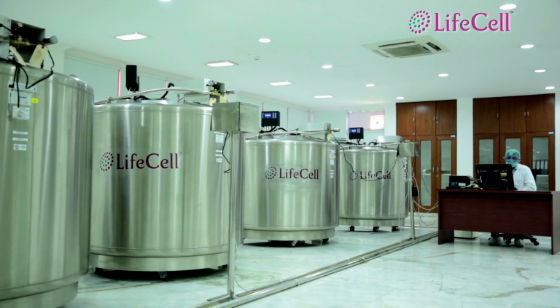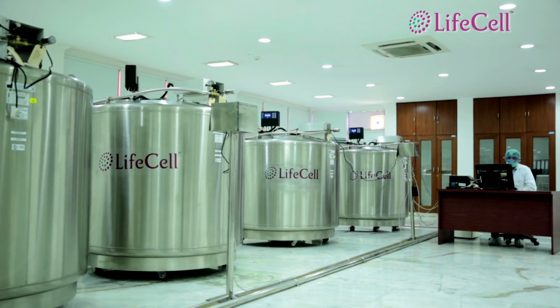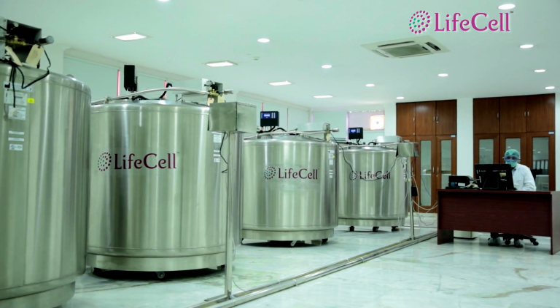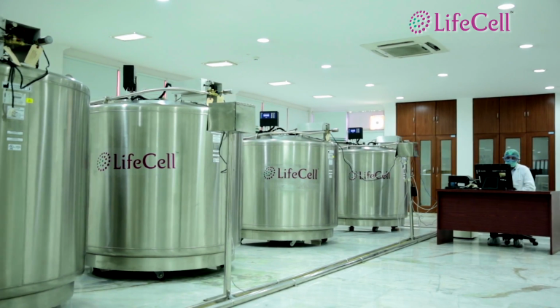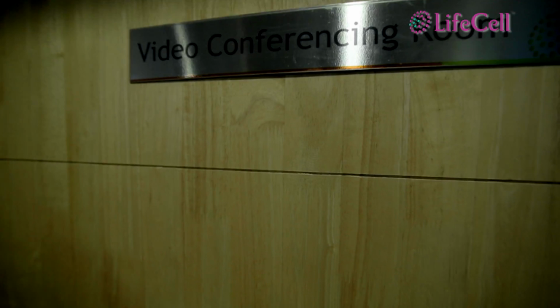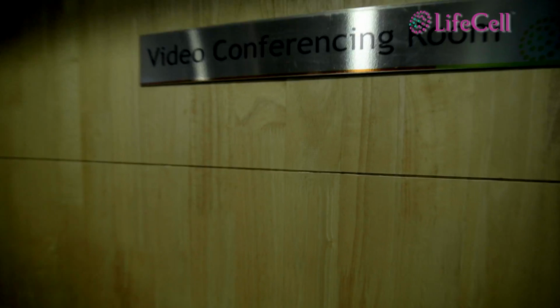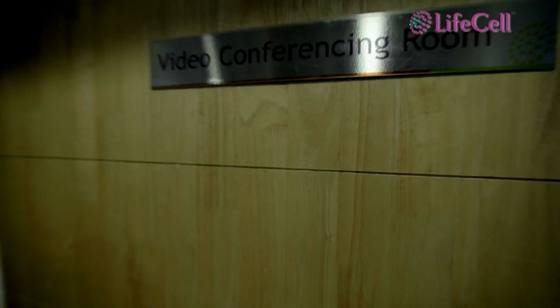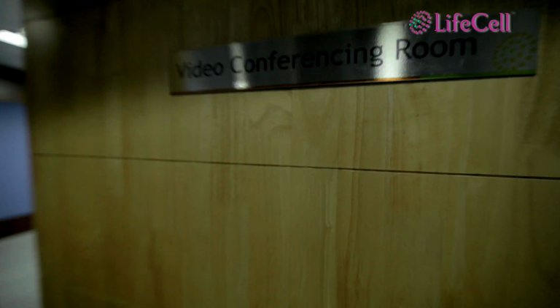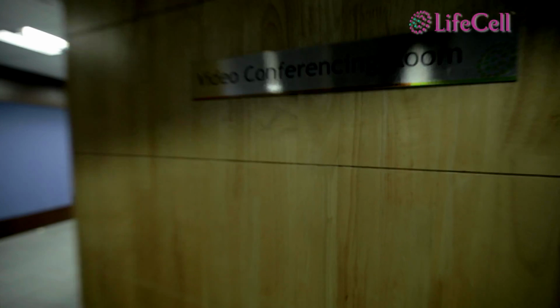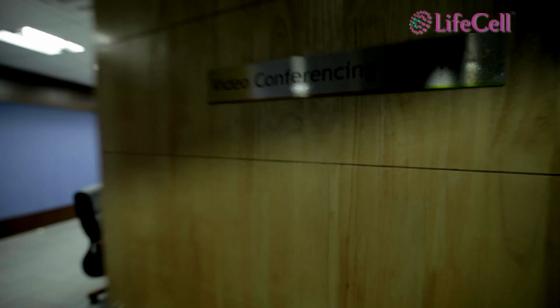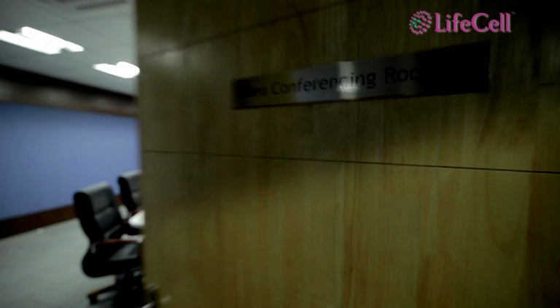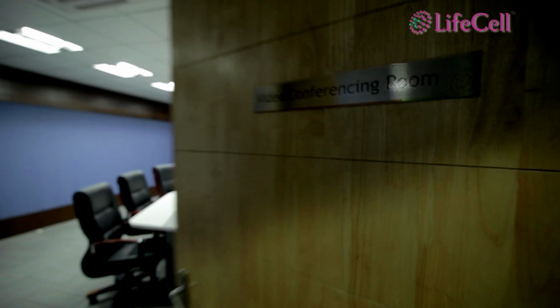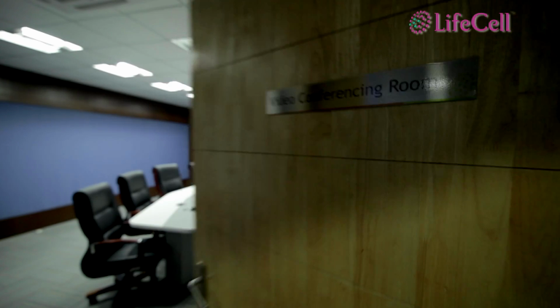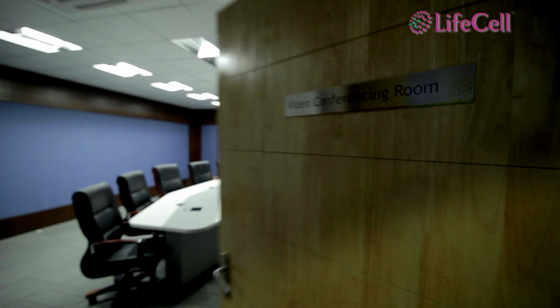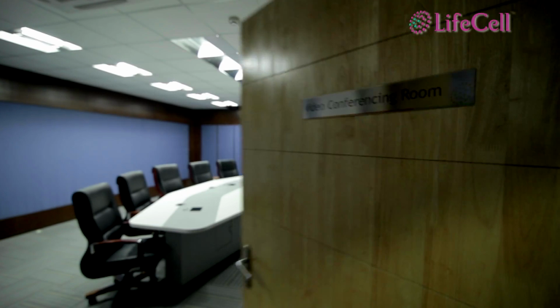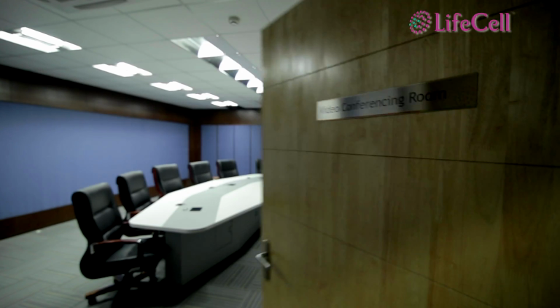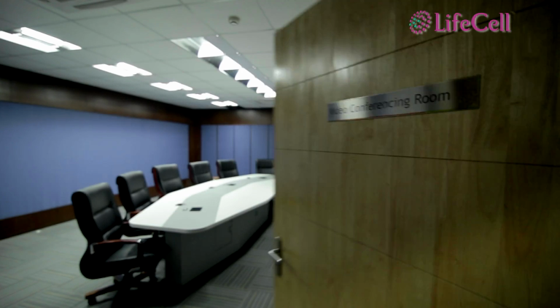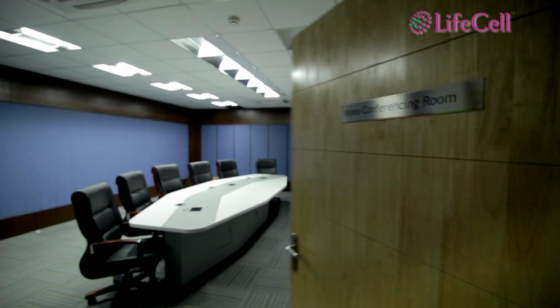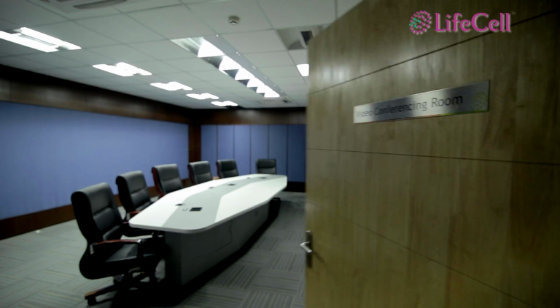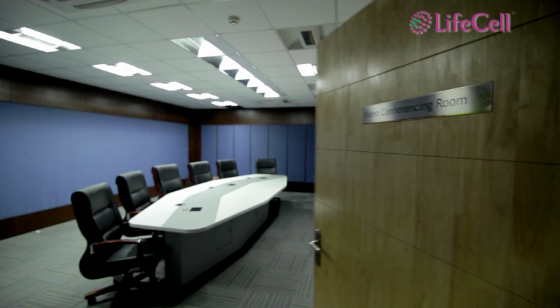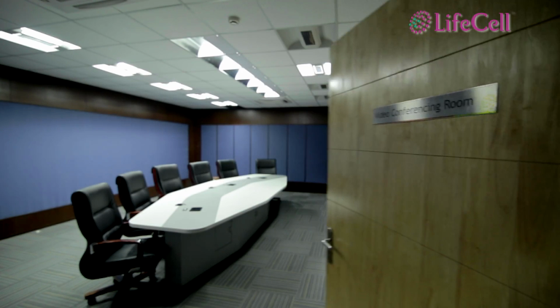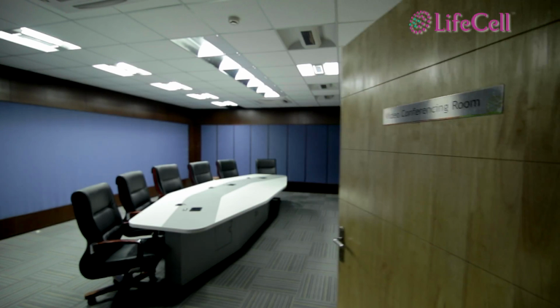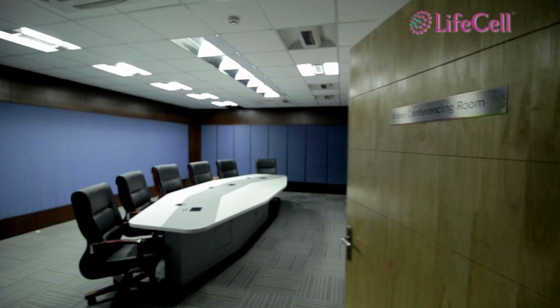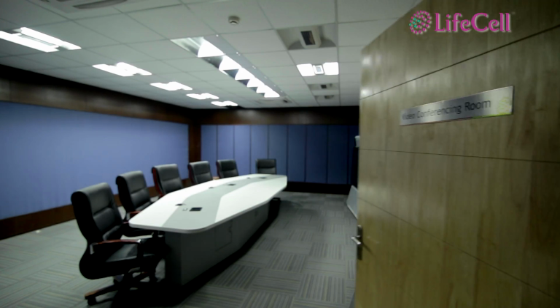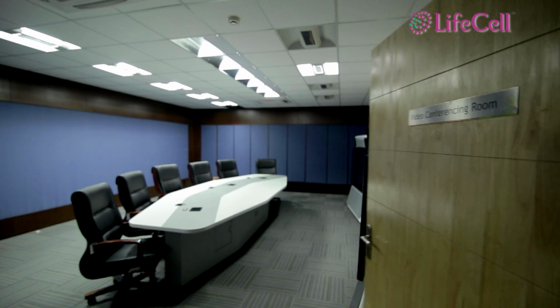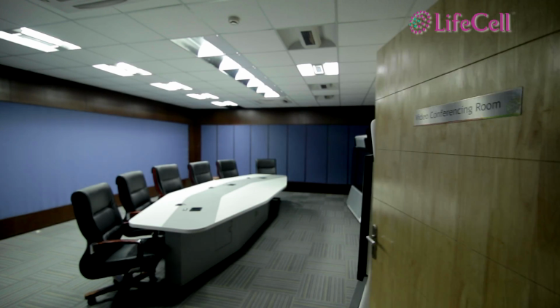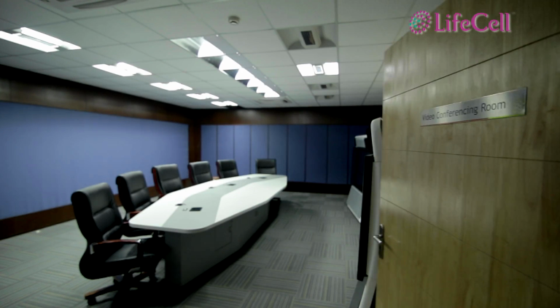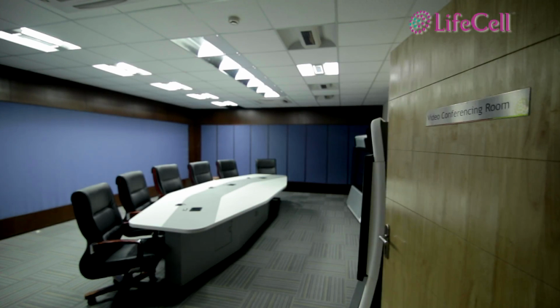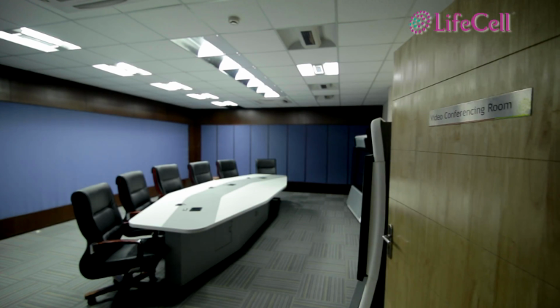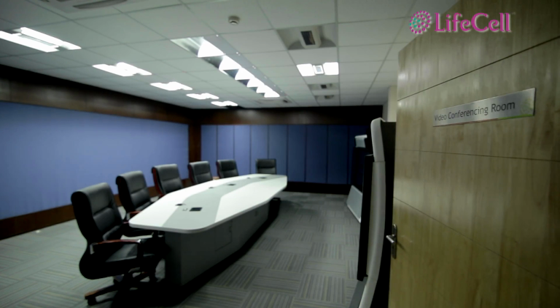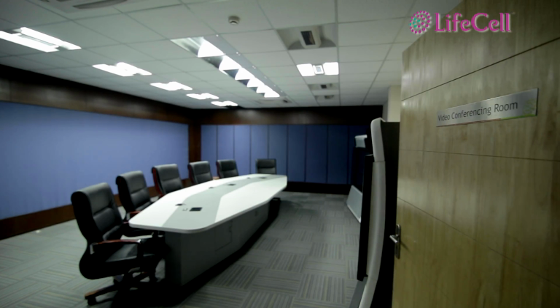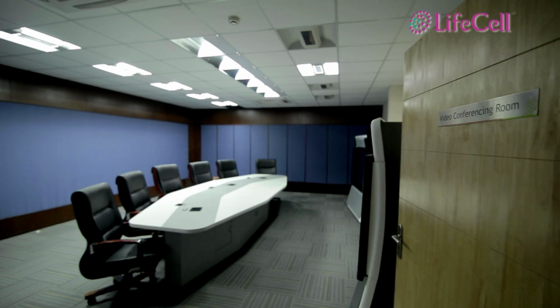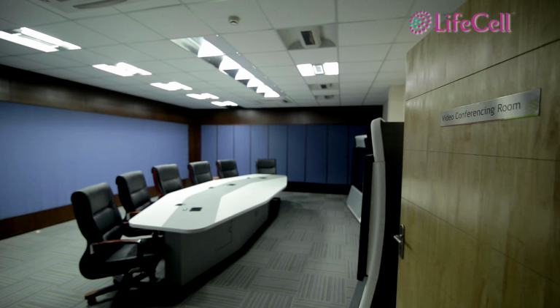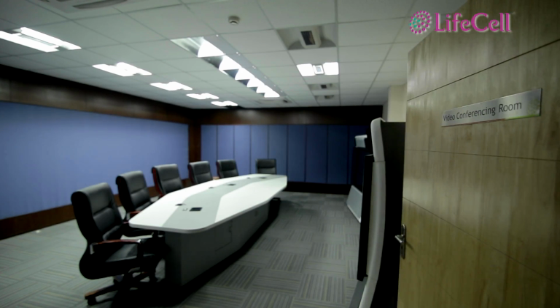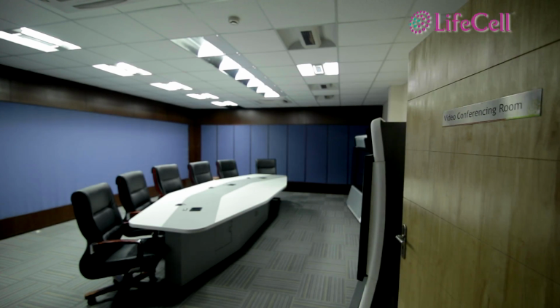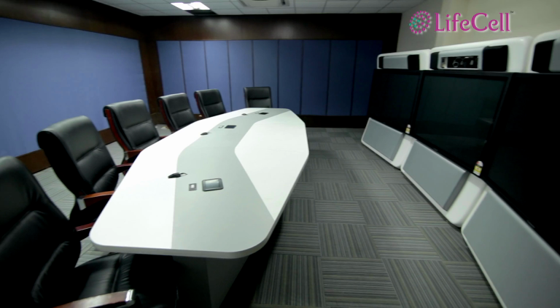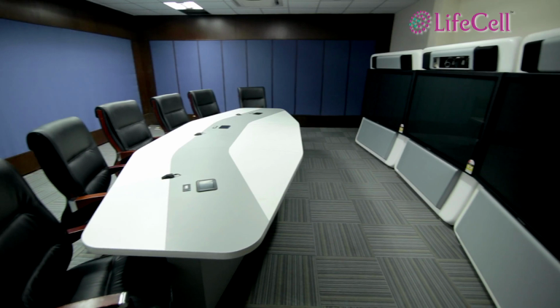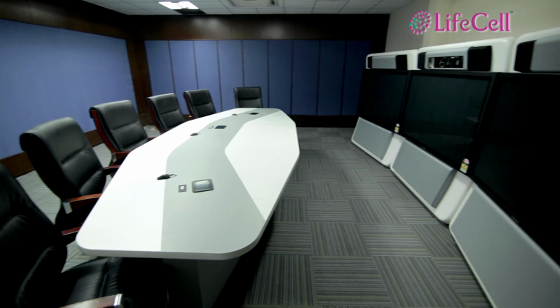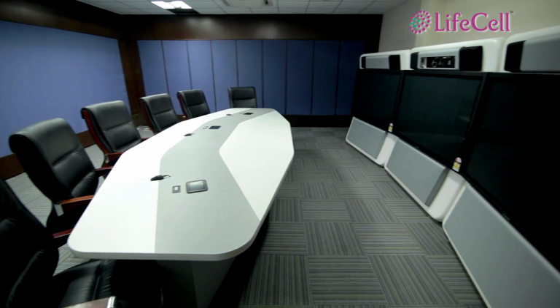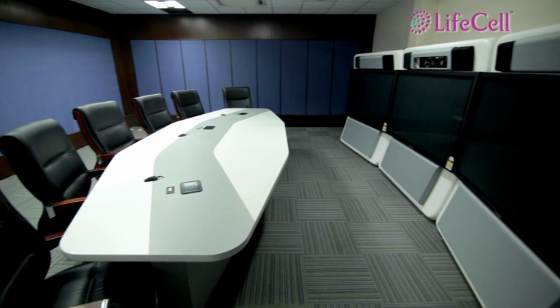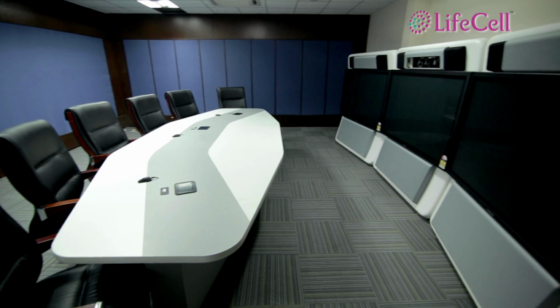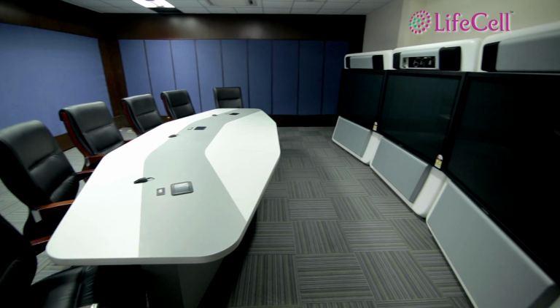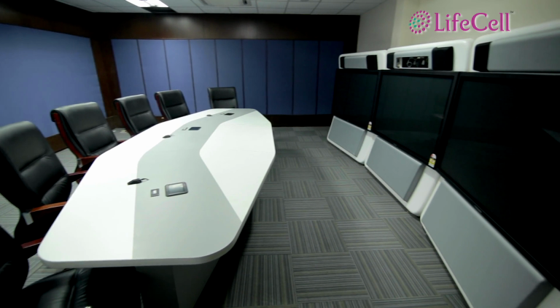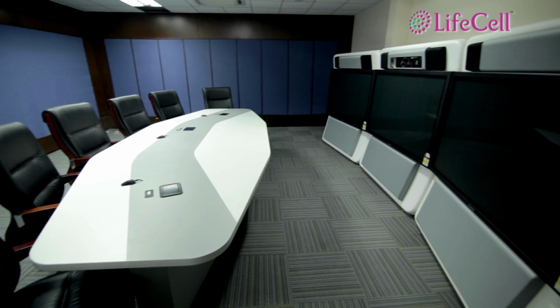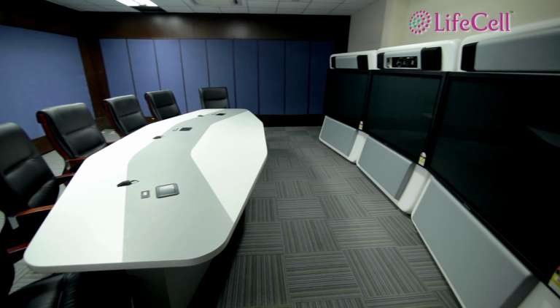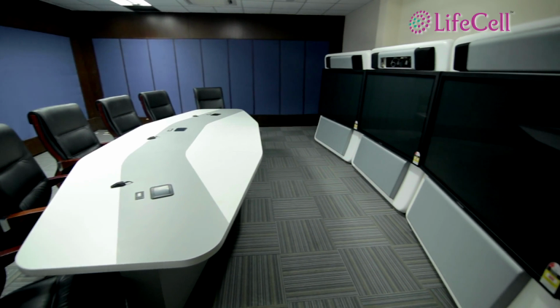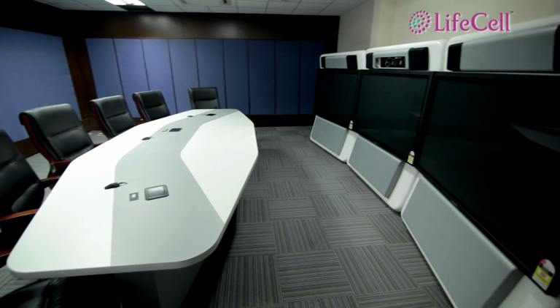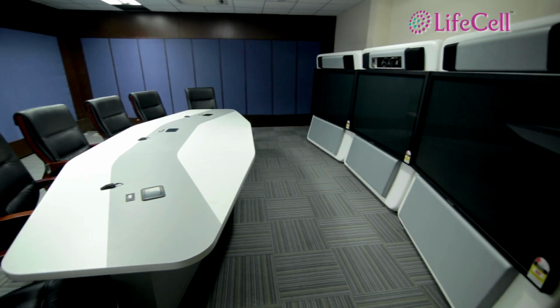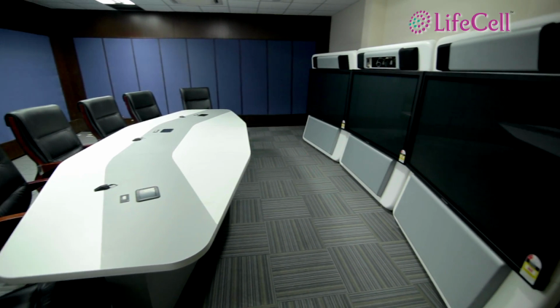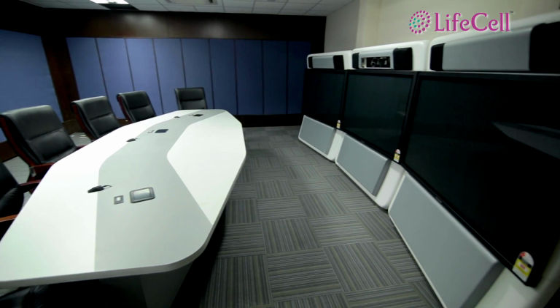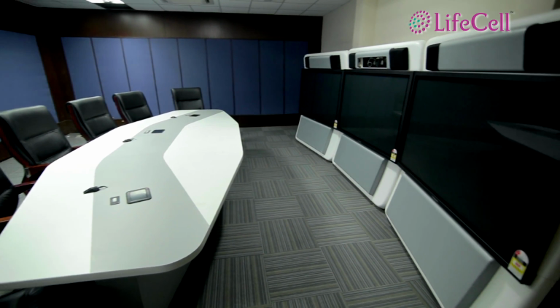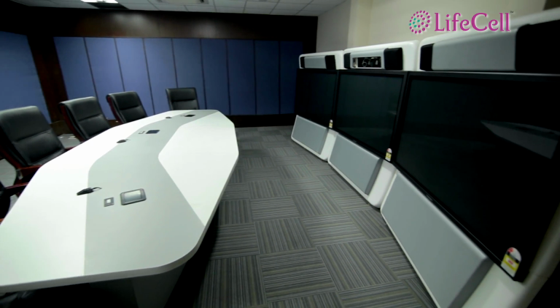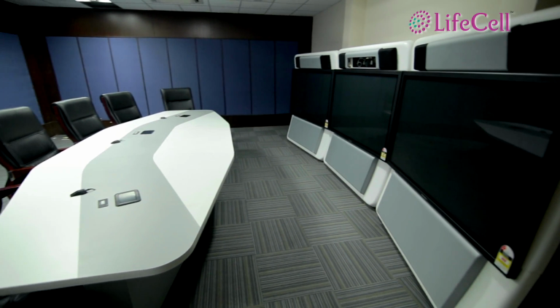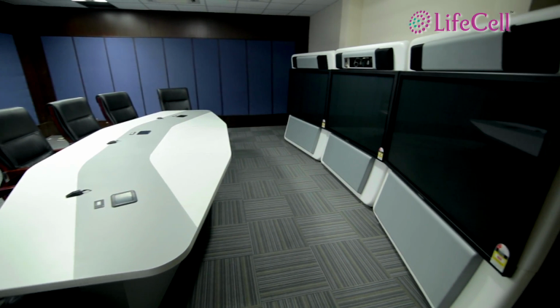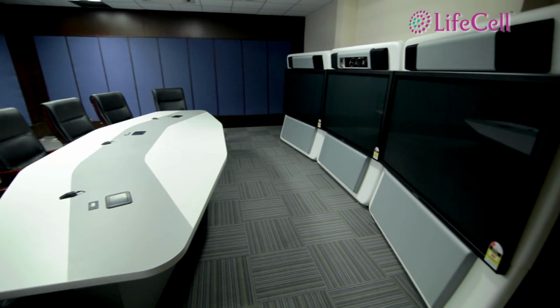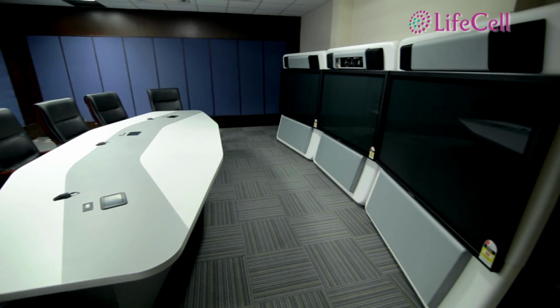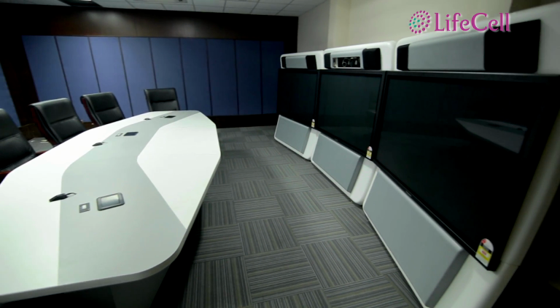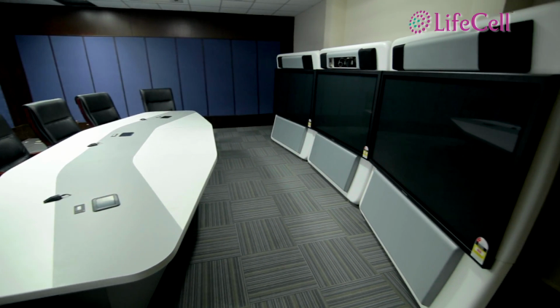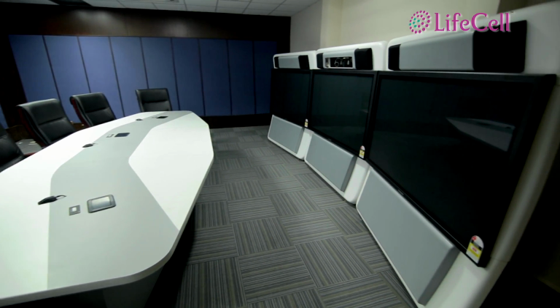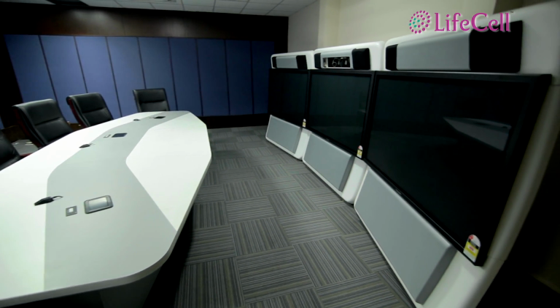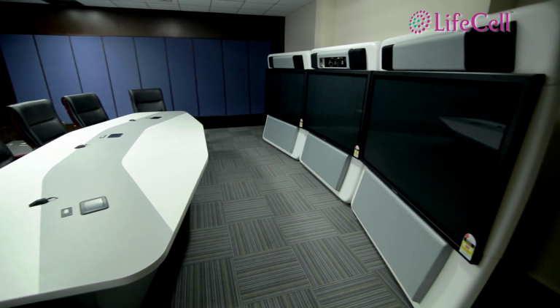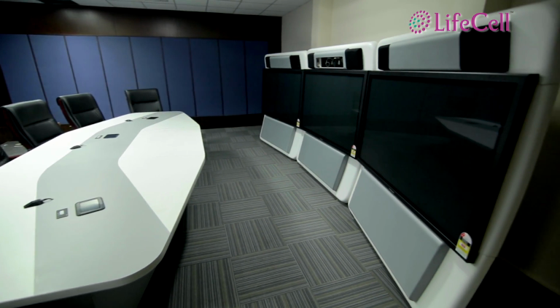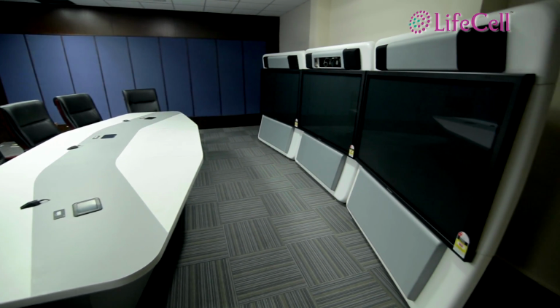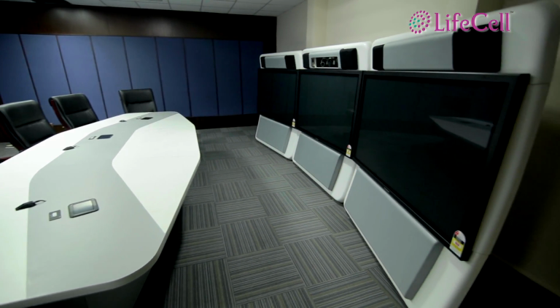Both facilities are connected by an advanced telepresence system for smooth coordination between the two sites.